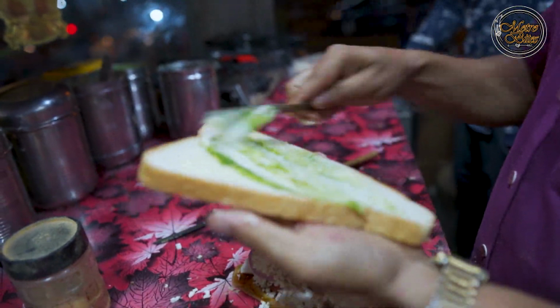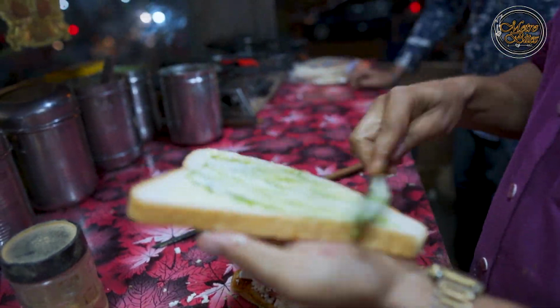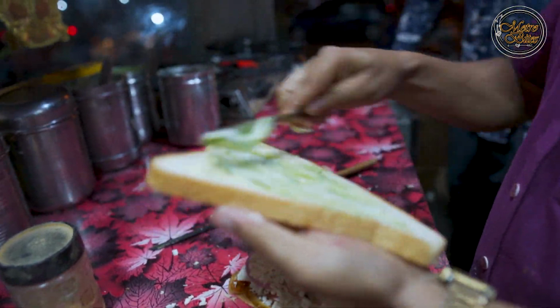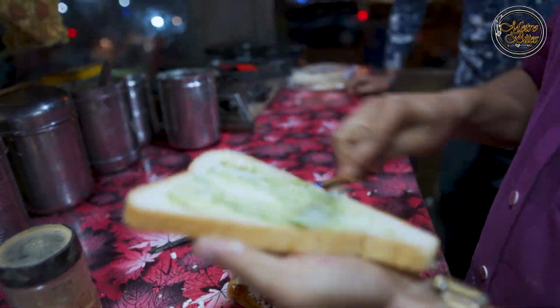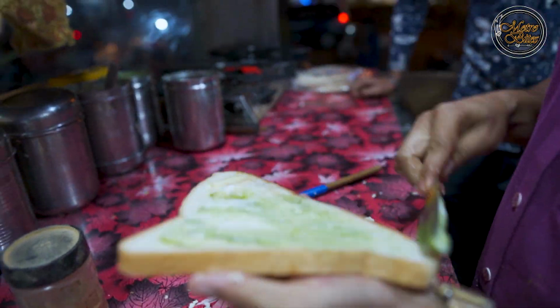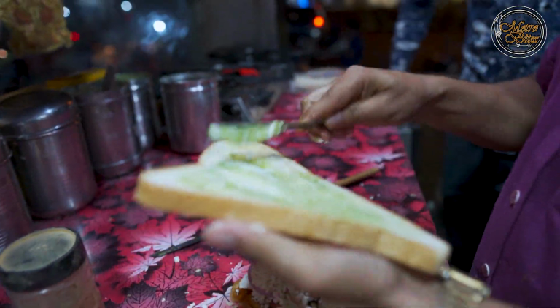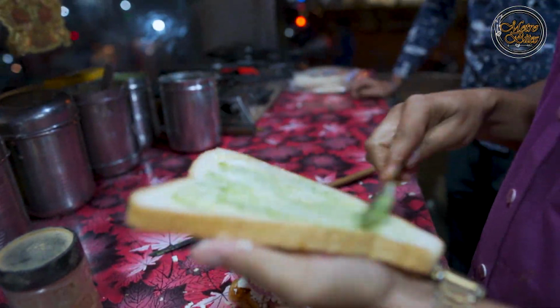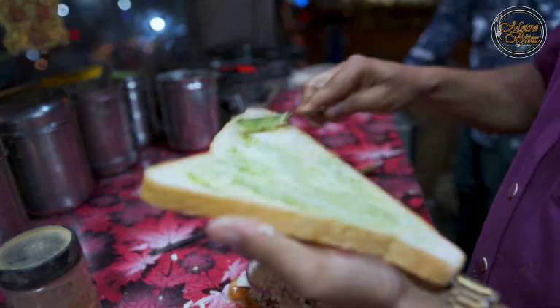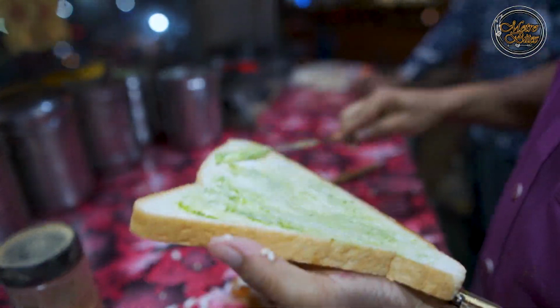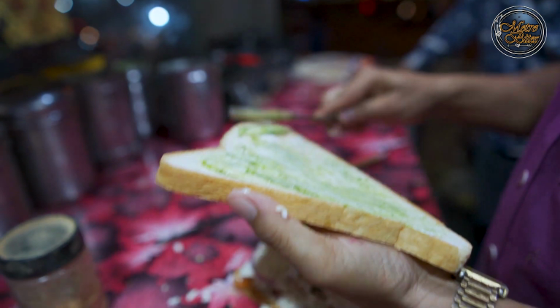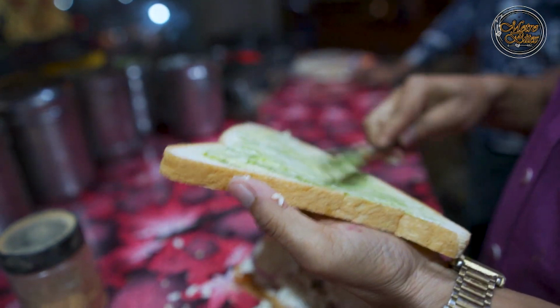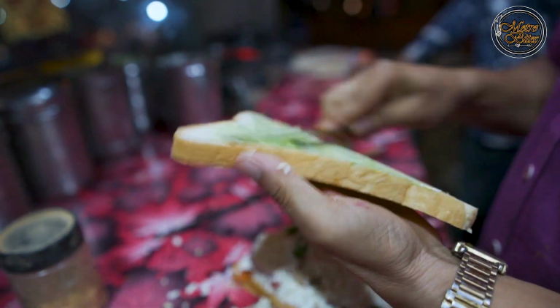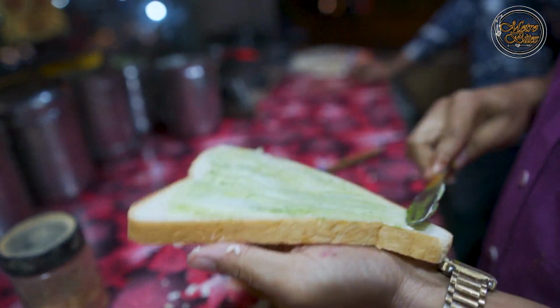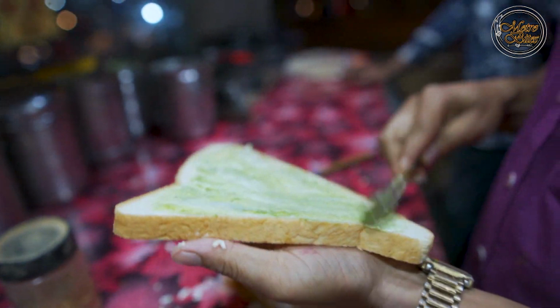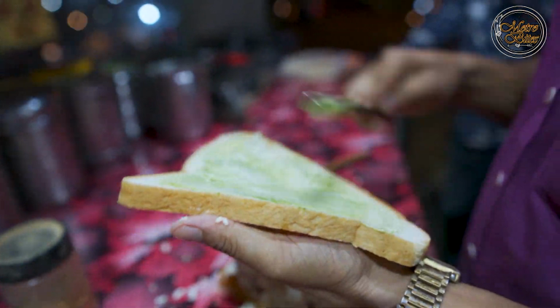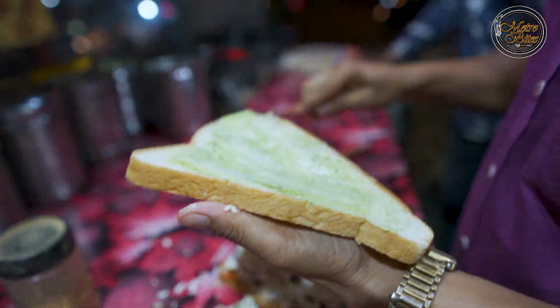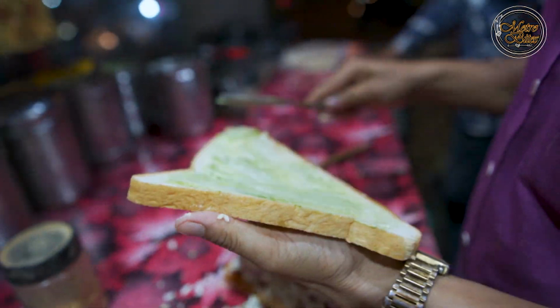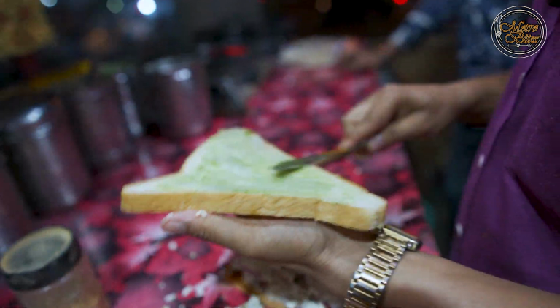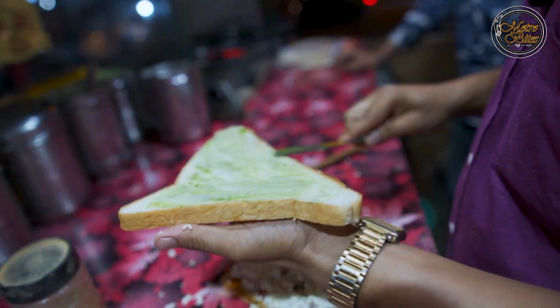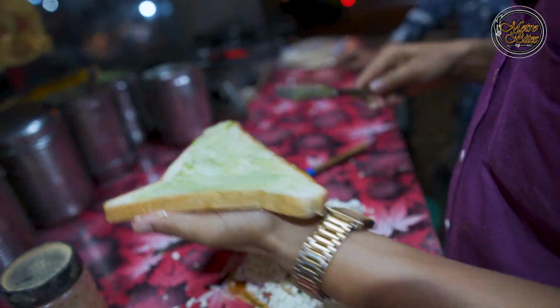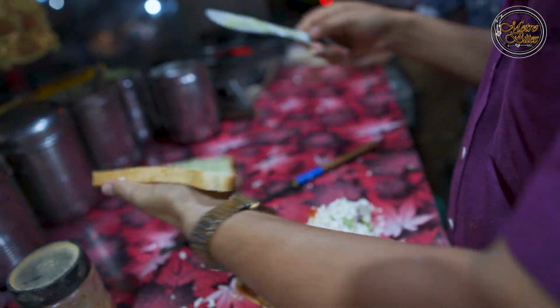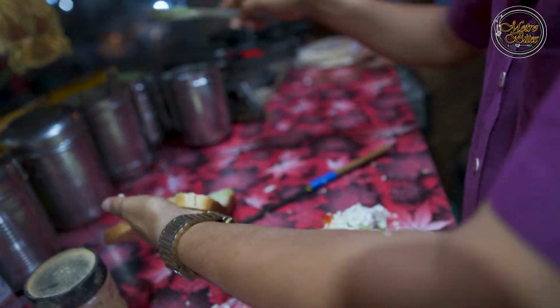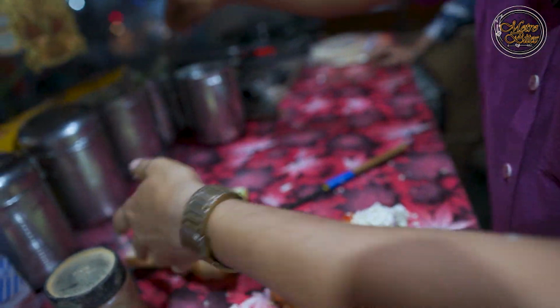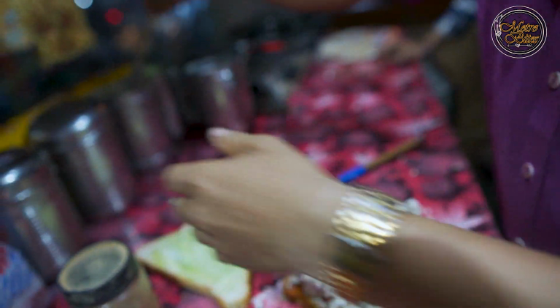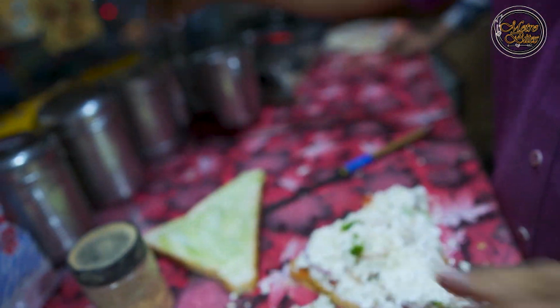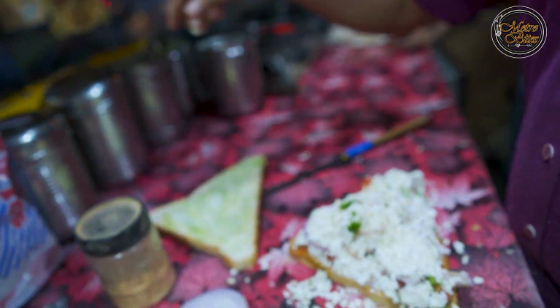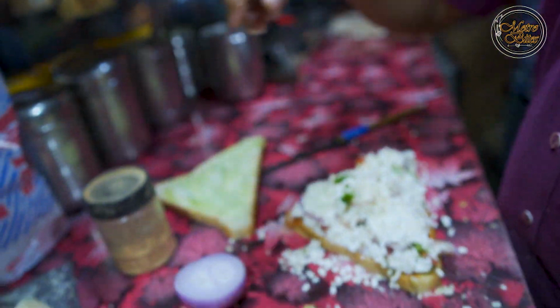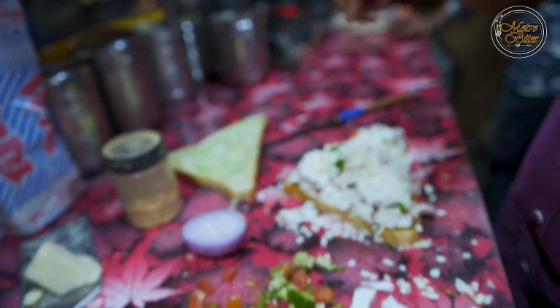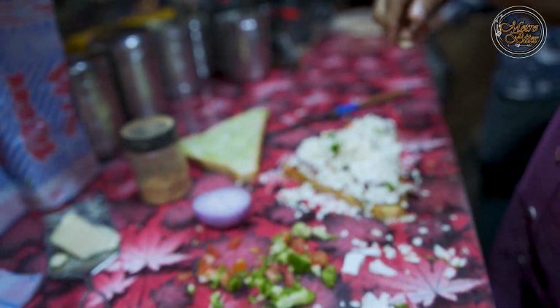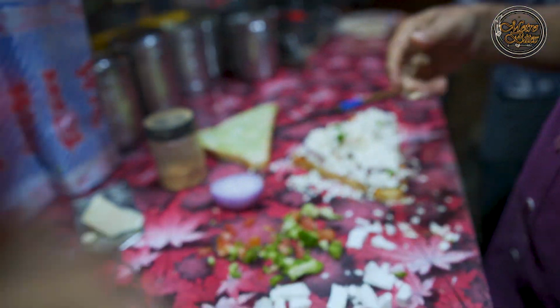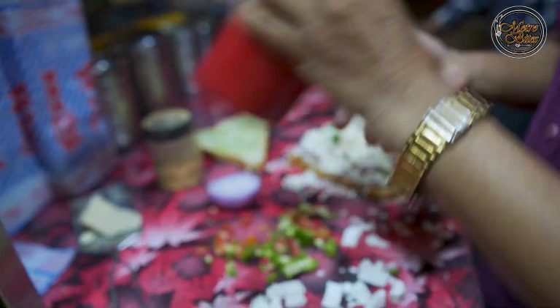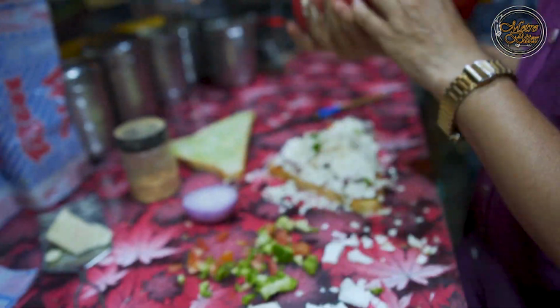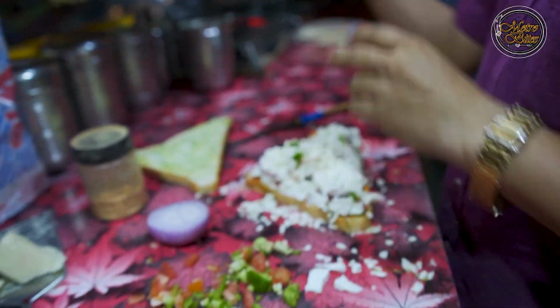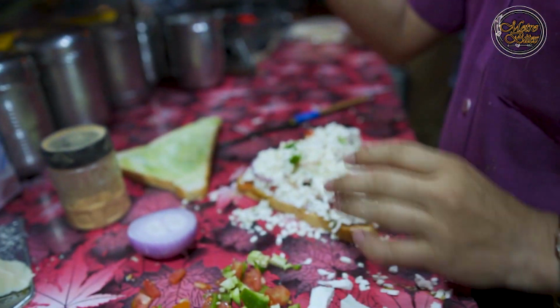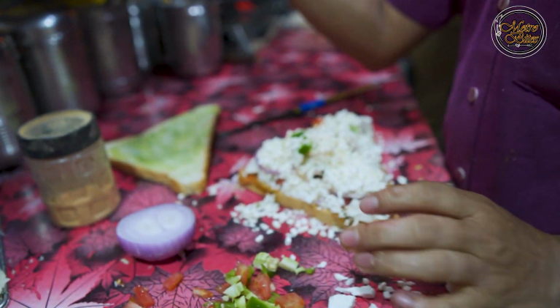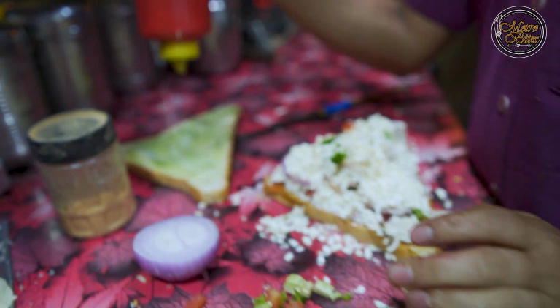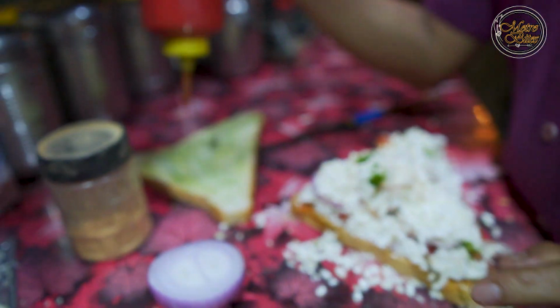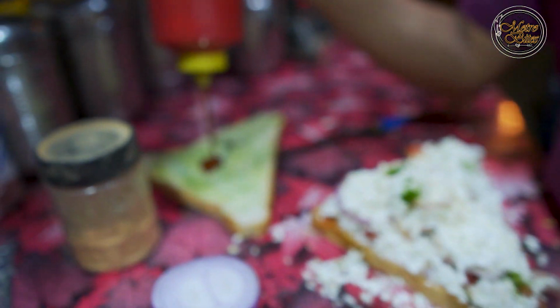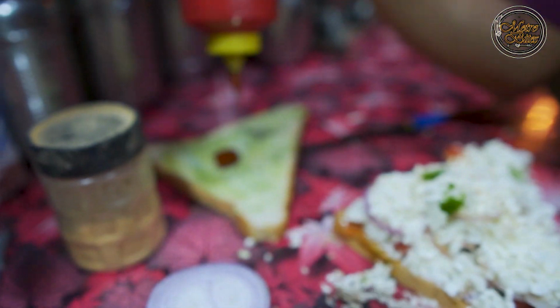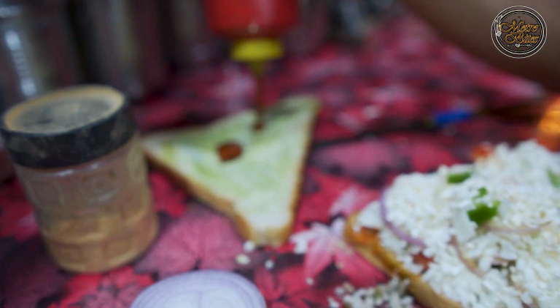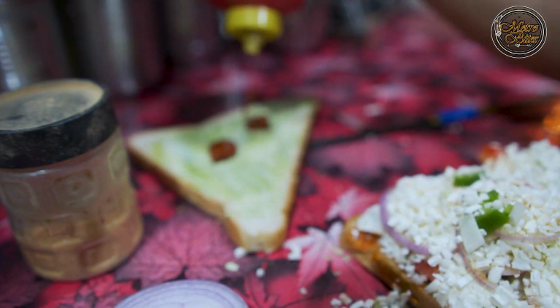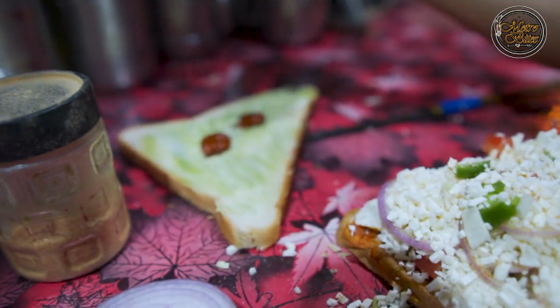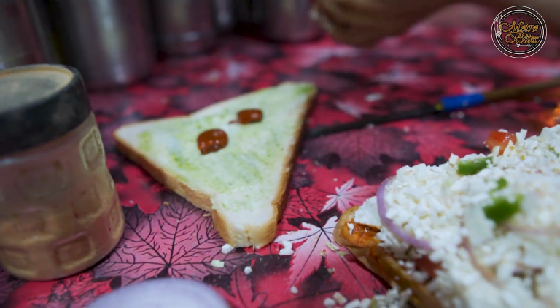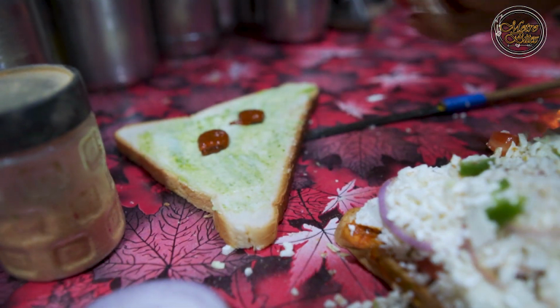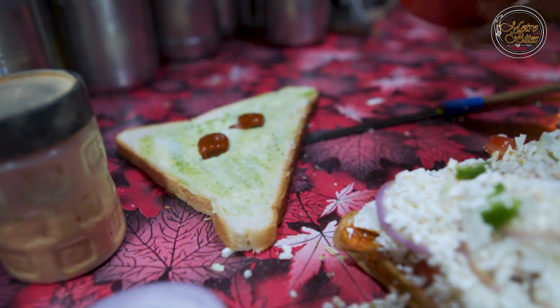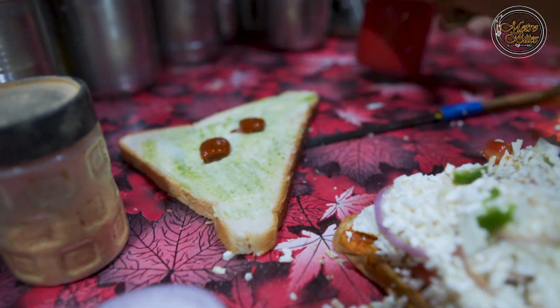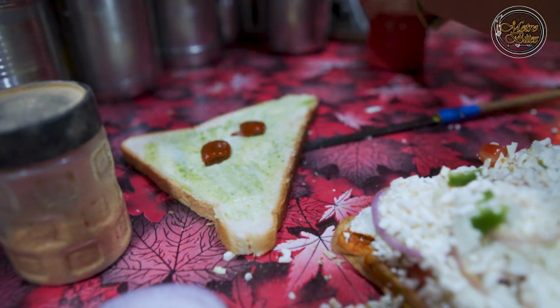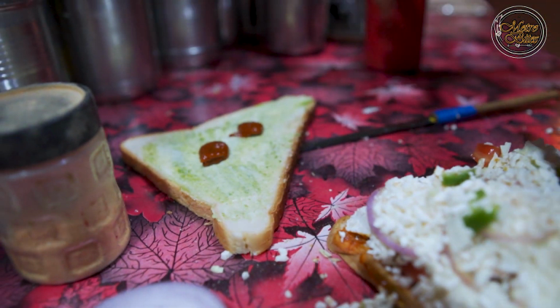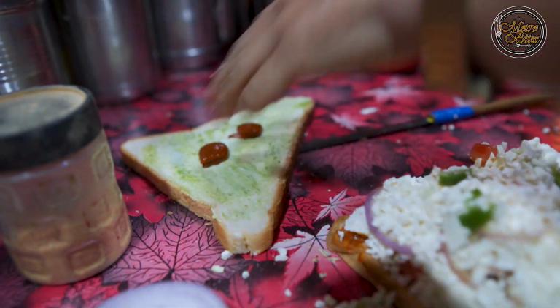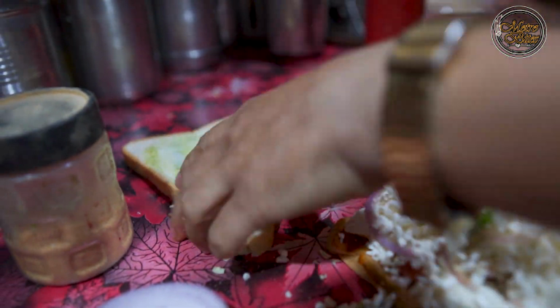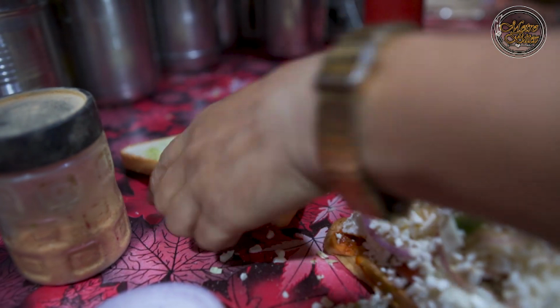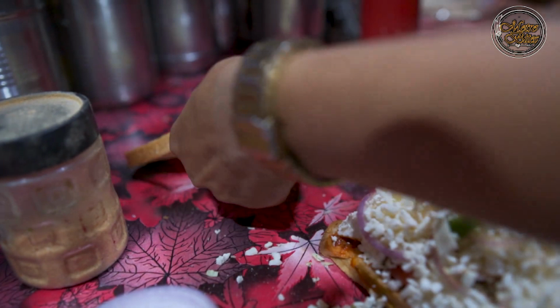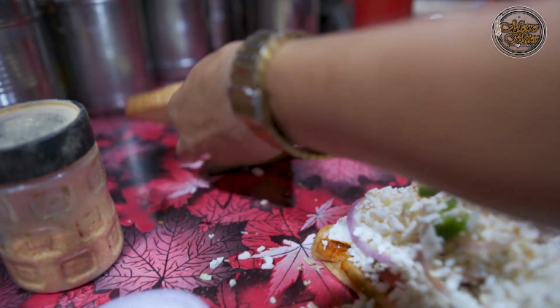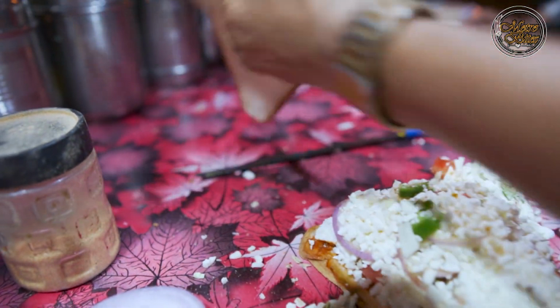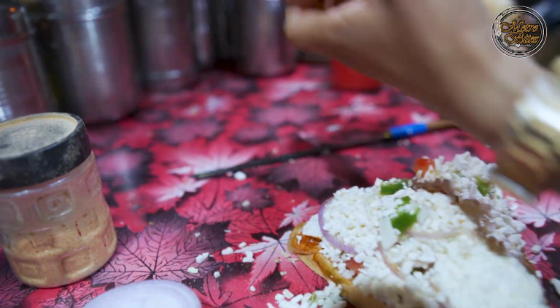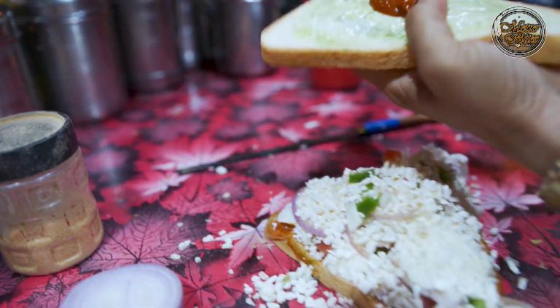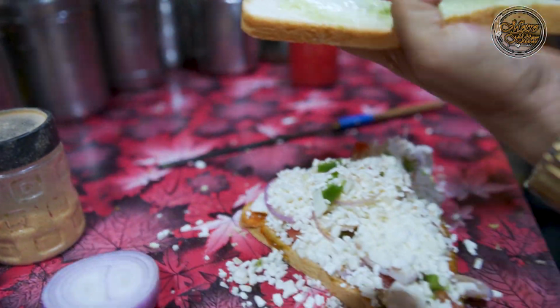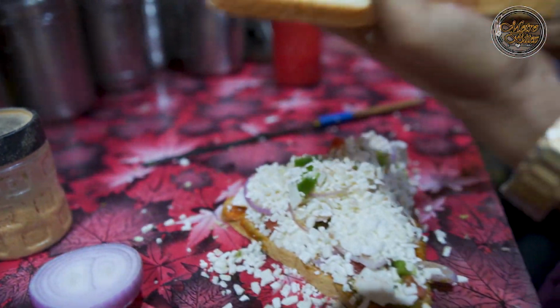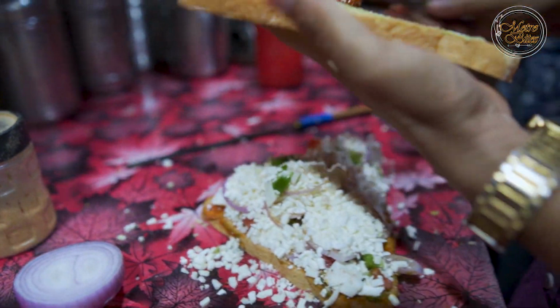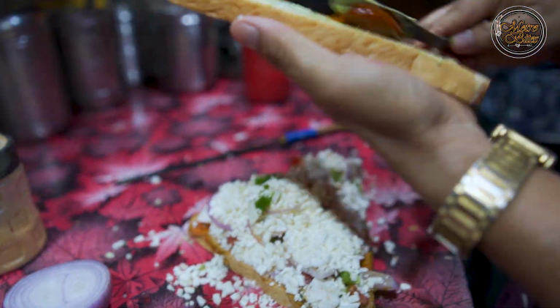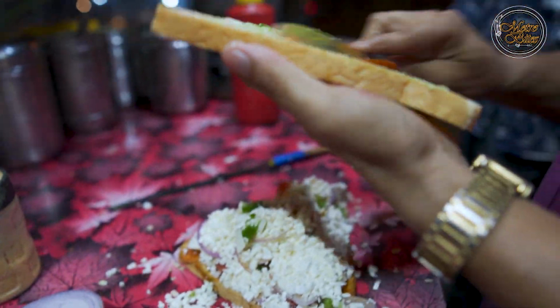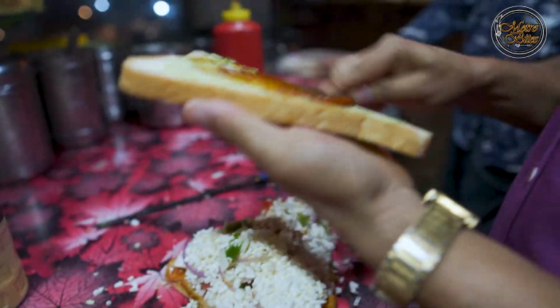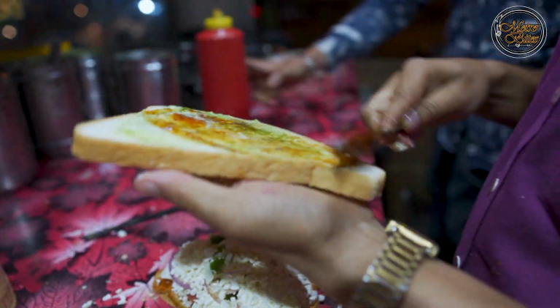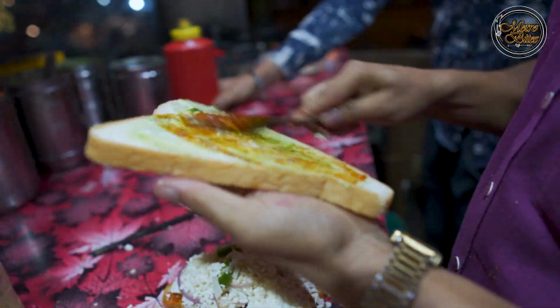This is the chutney and mayonnaise. And pizza sauce as well.